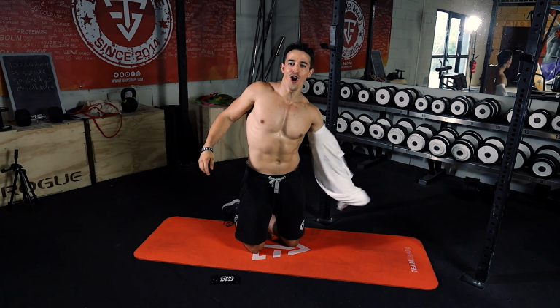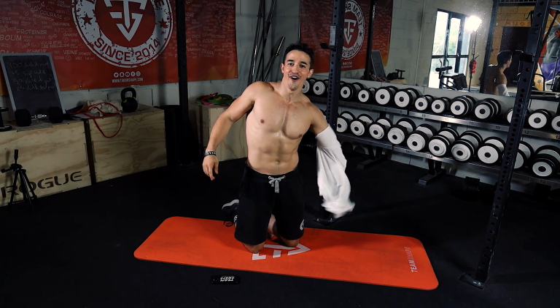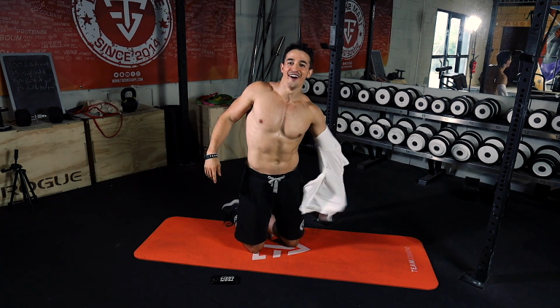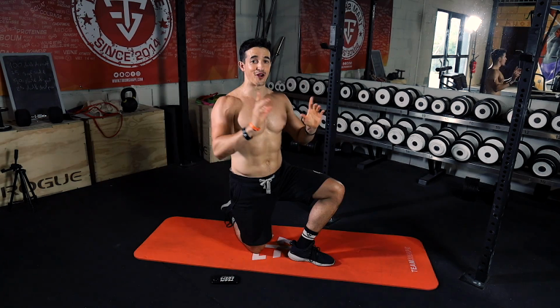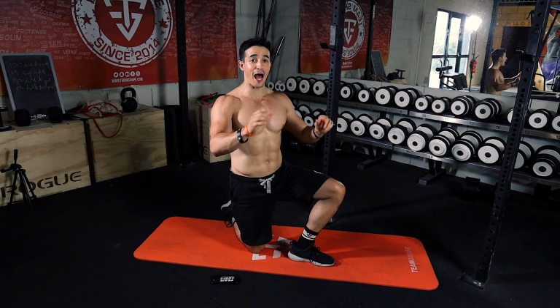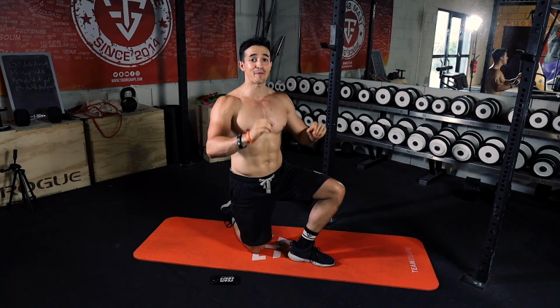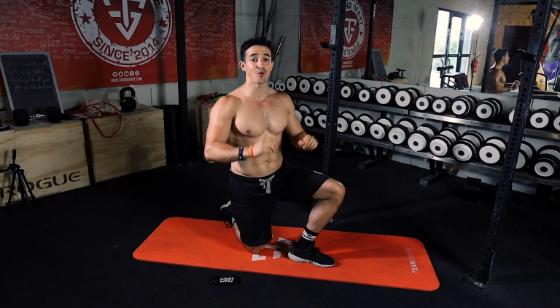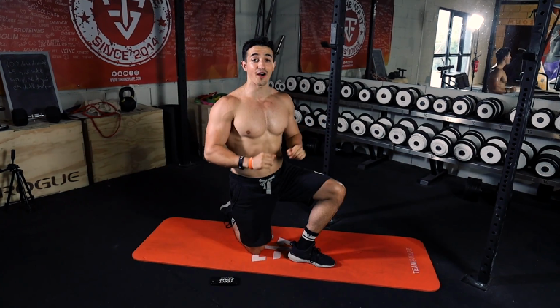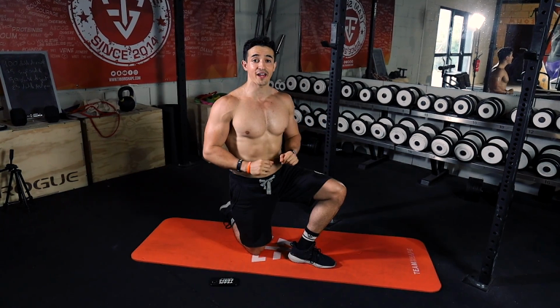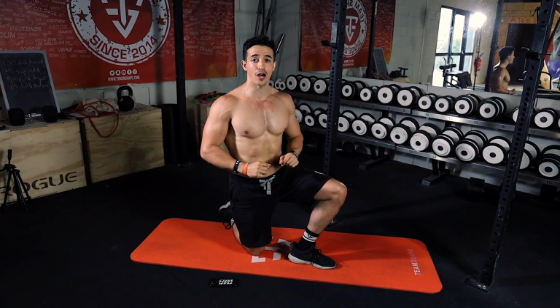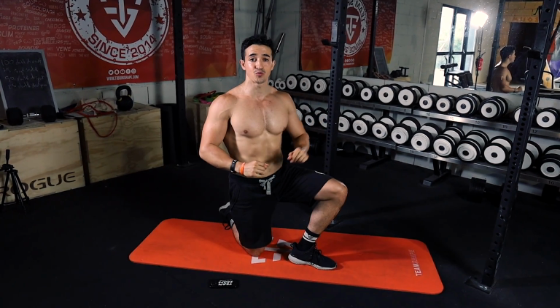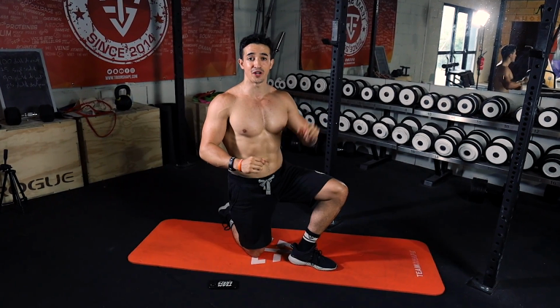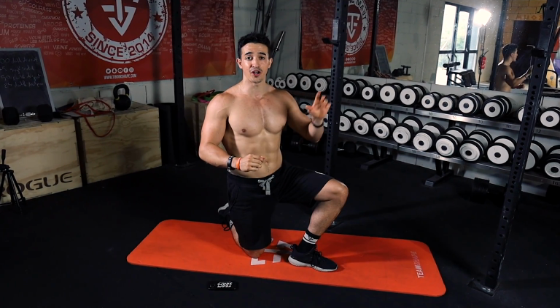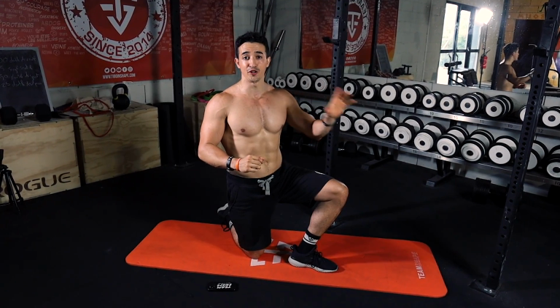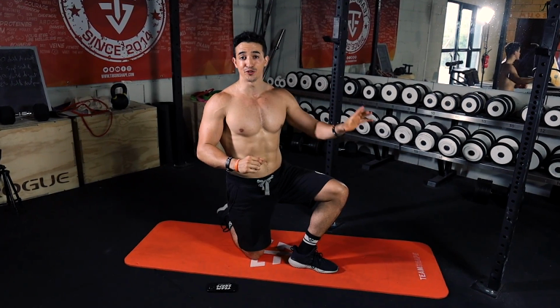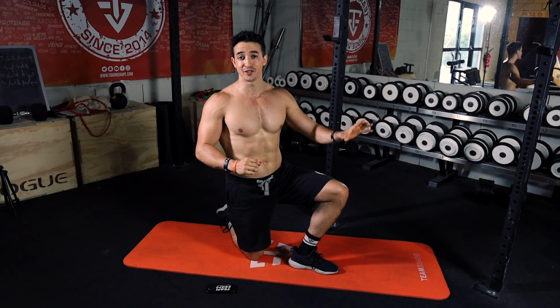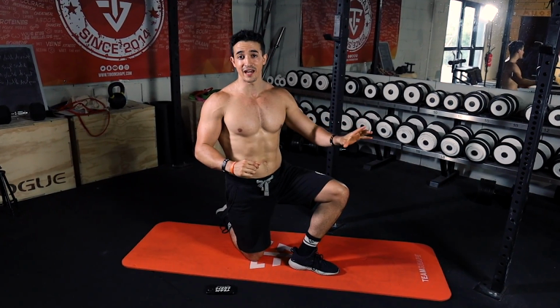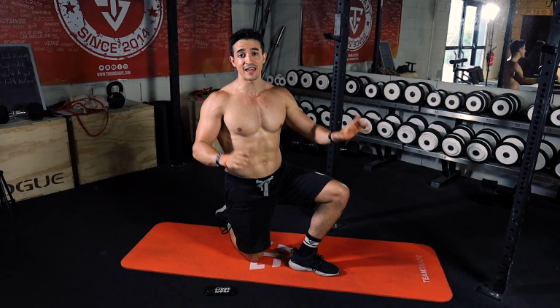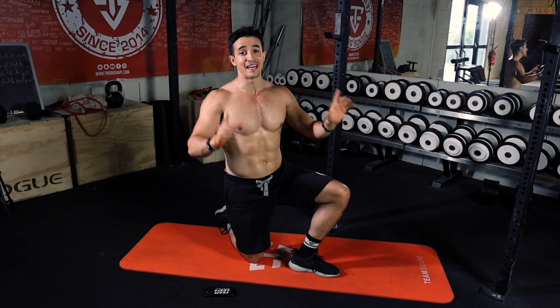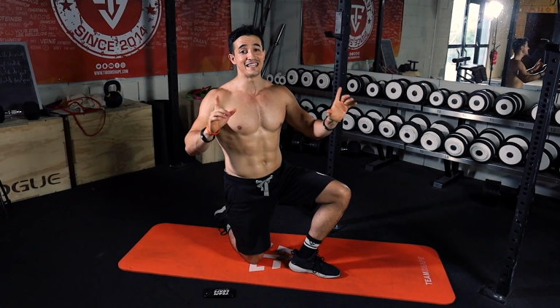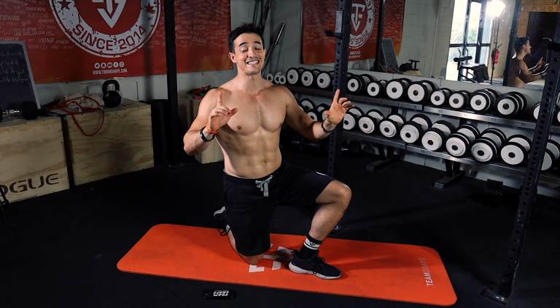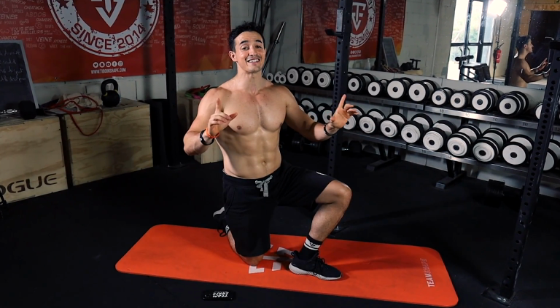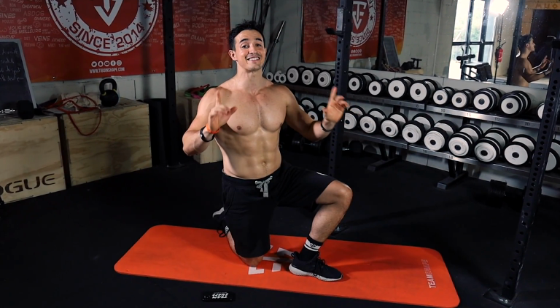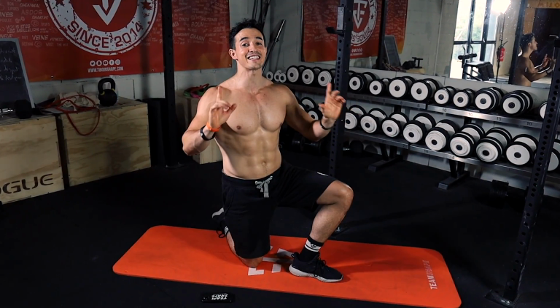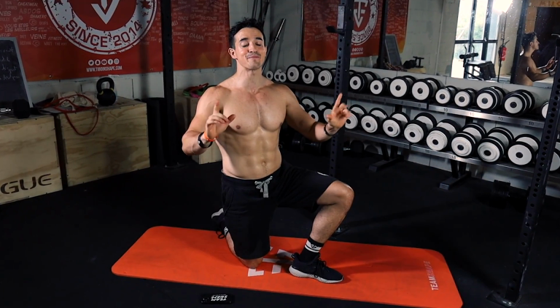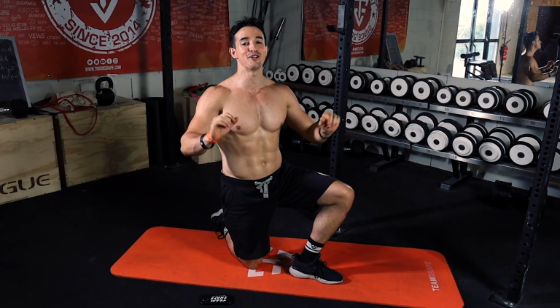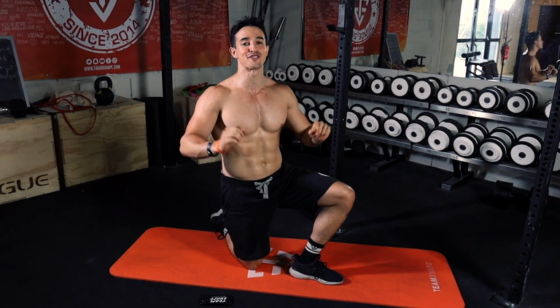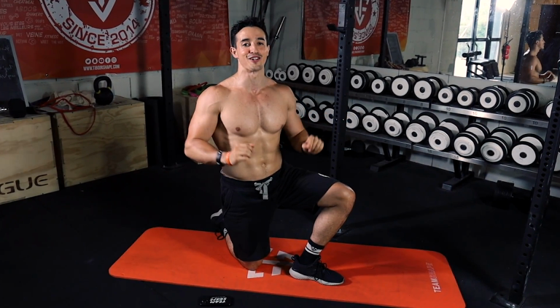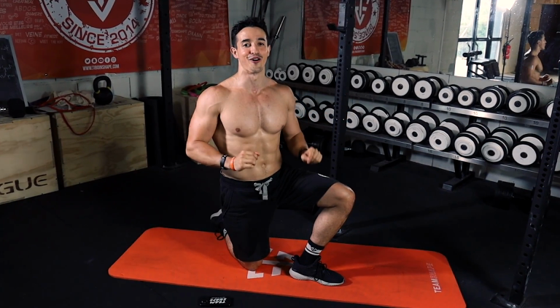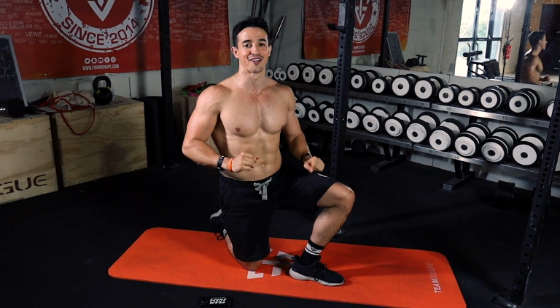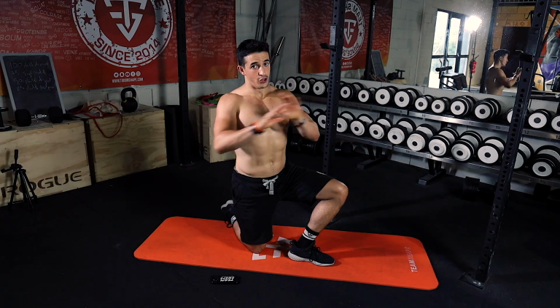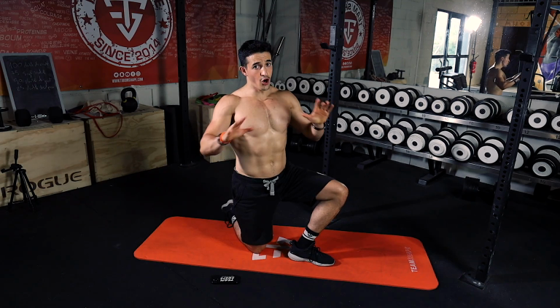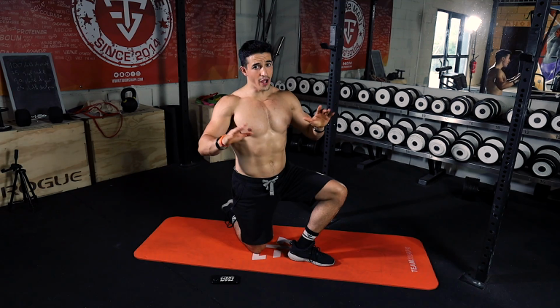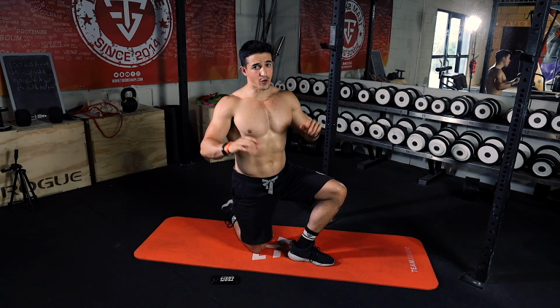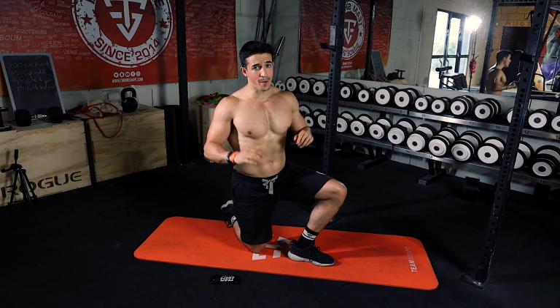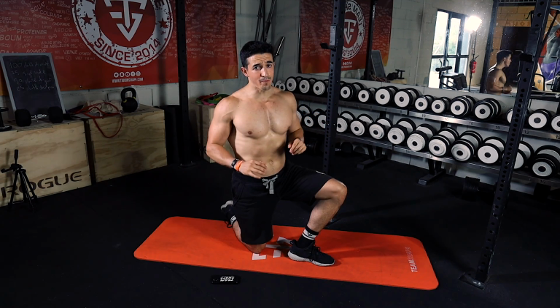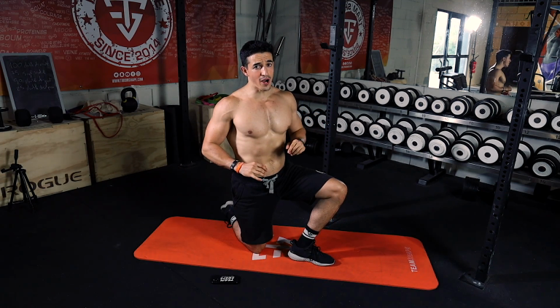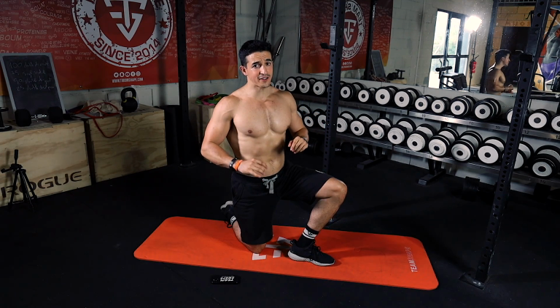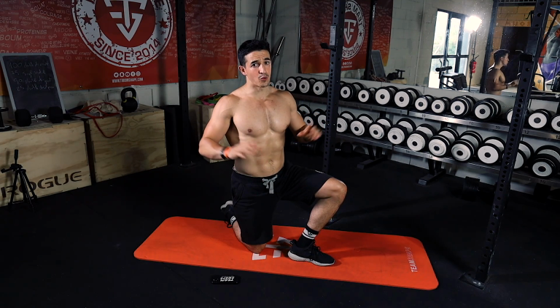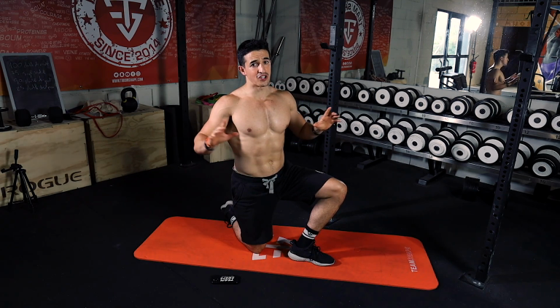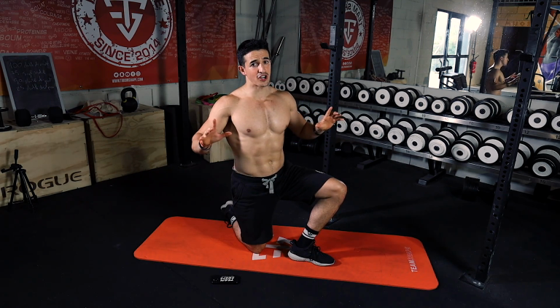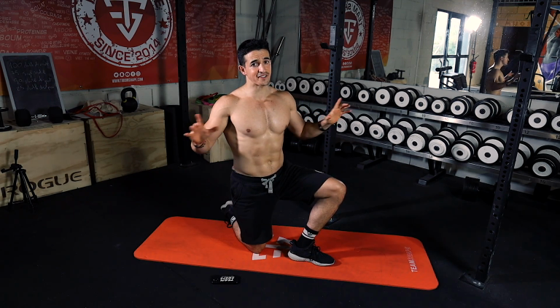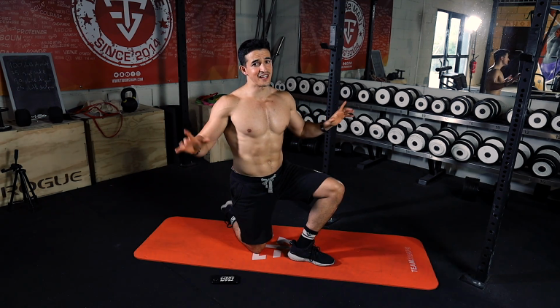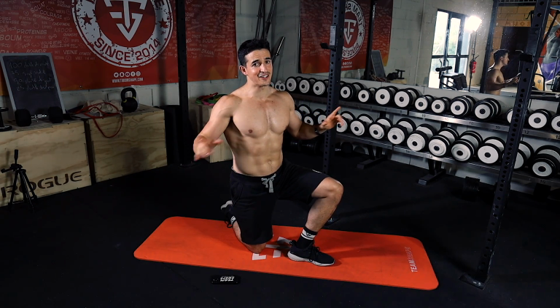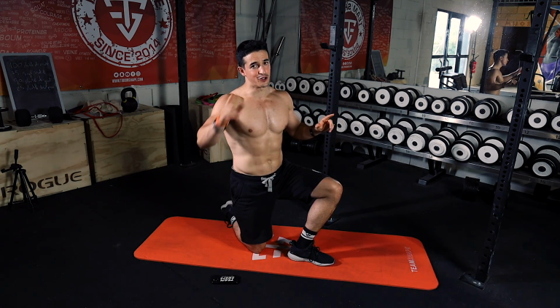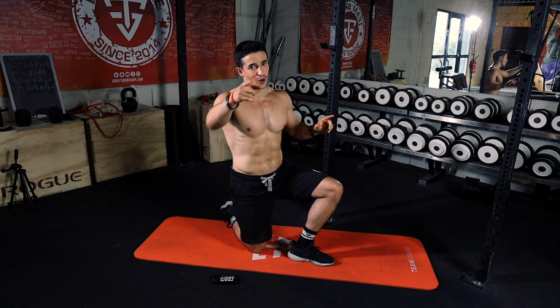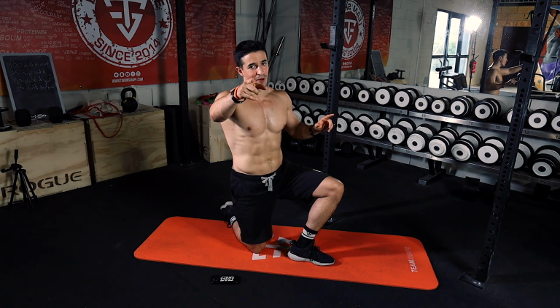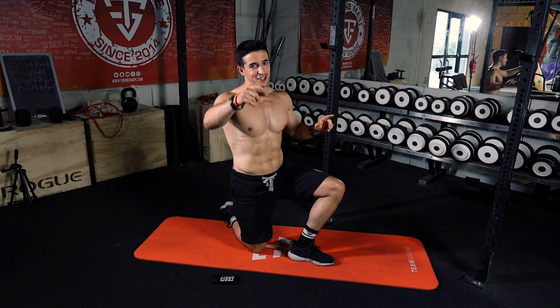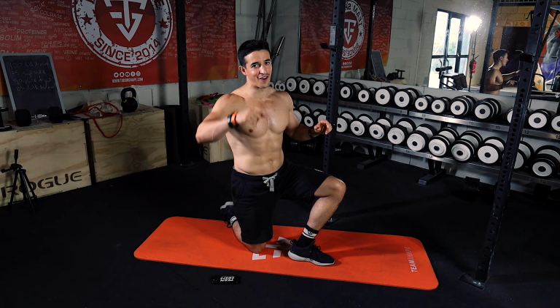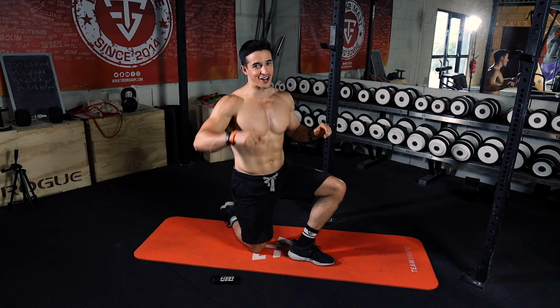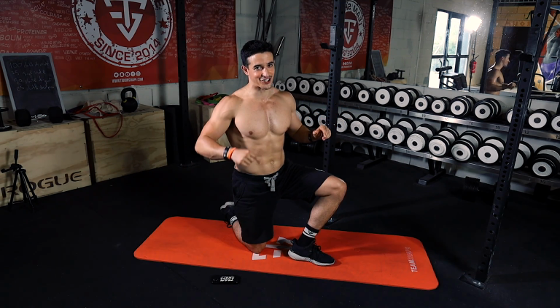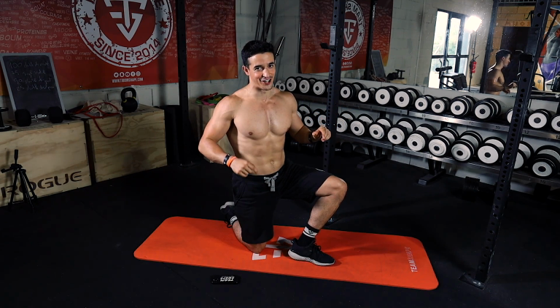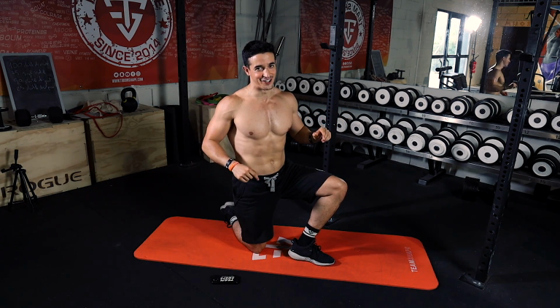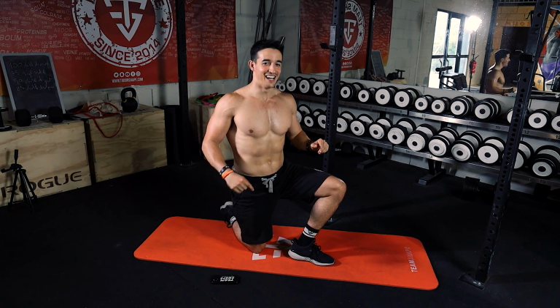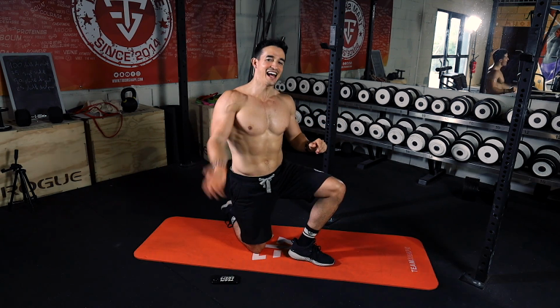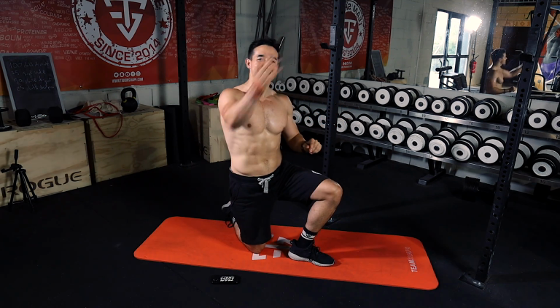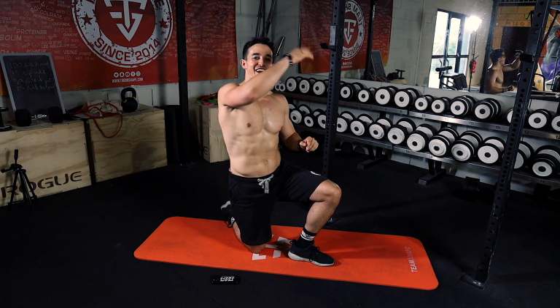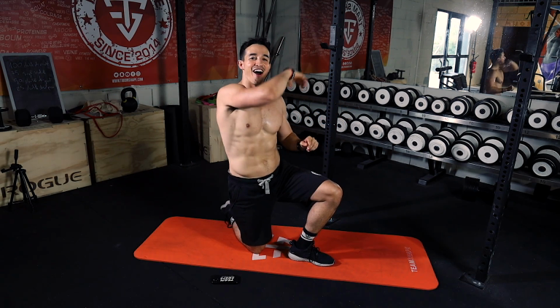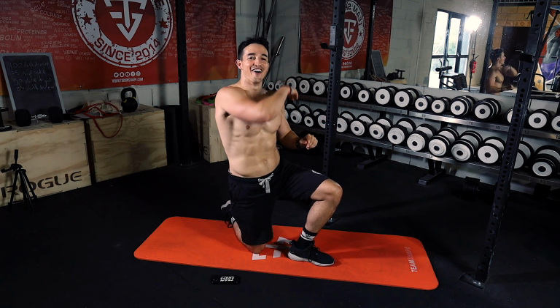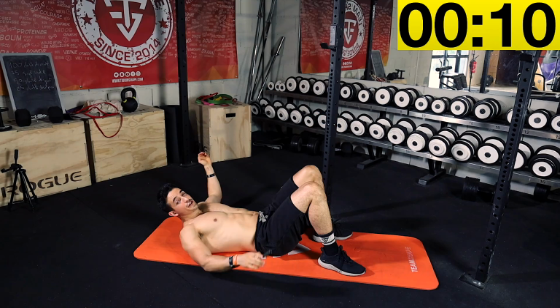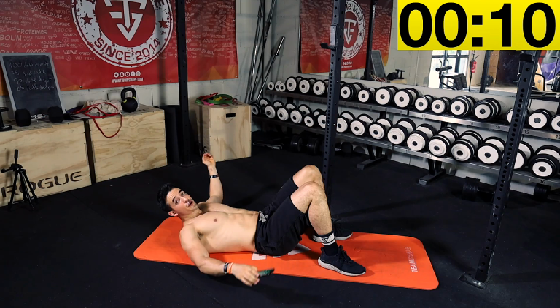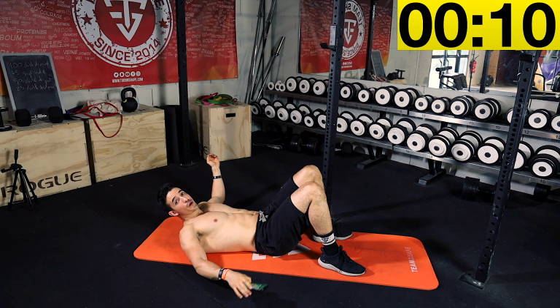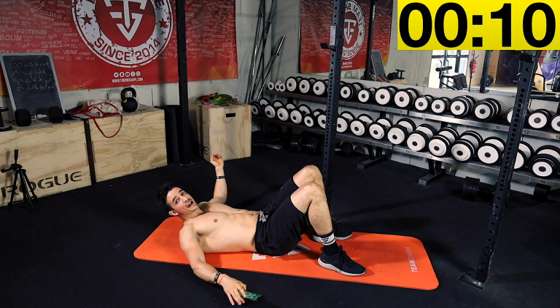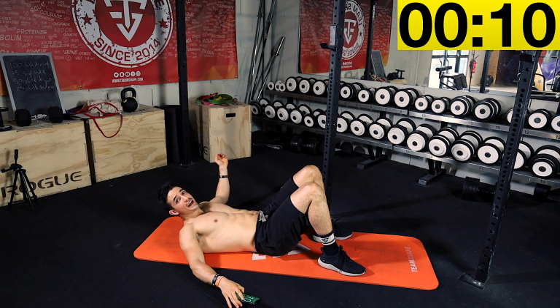The abs workout we're gonna do today is 6 minutes long. No equipment — we just need your motivation. Let's go! You ready?